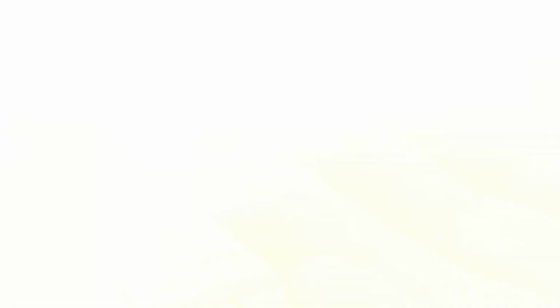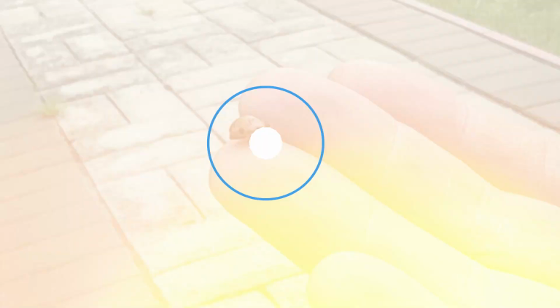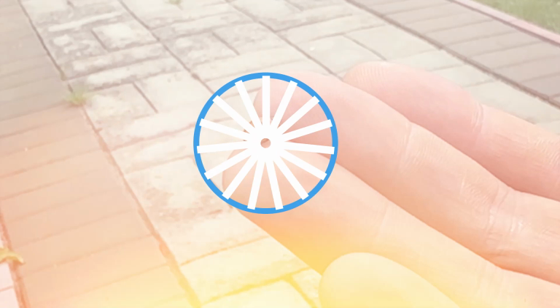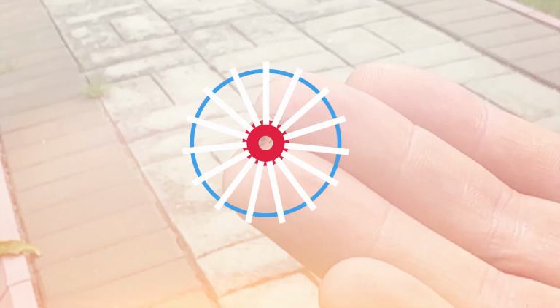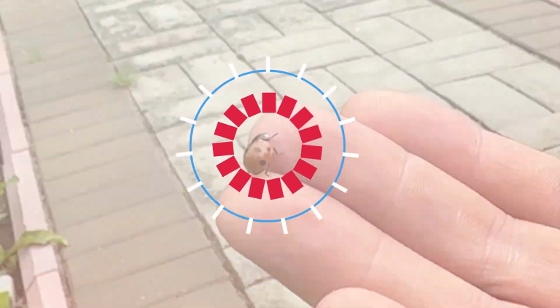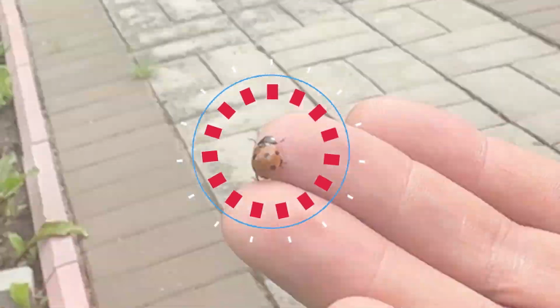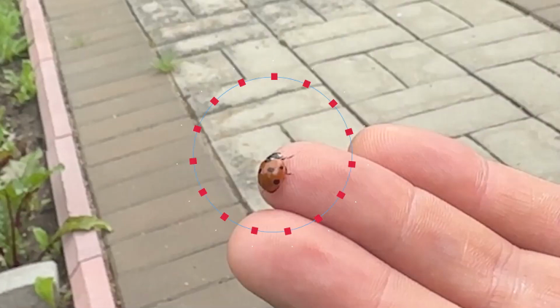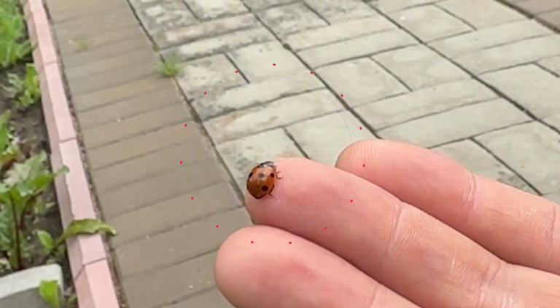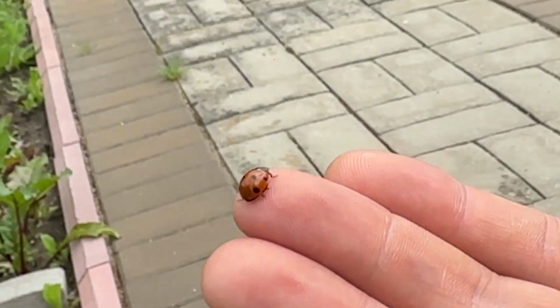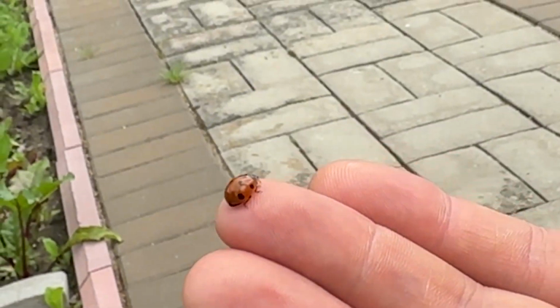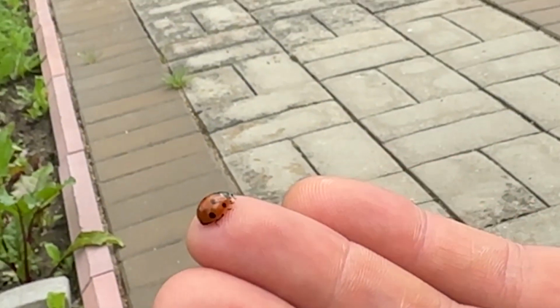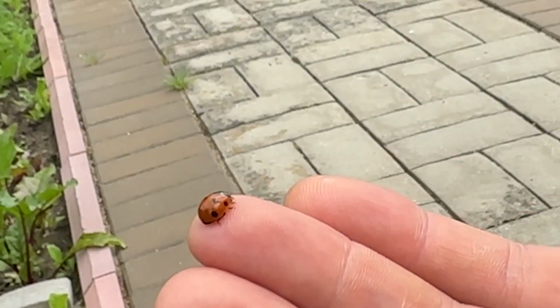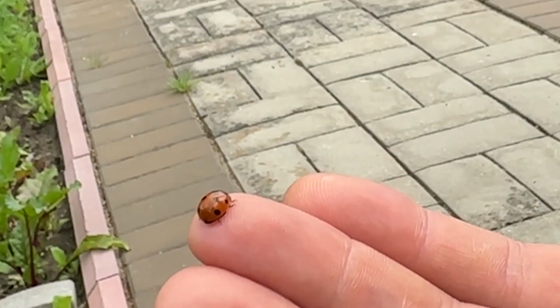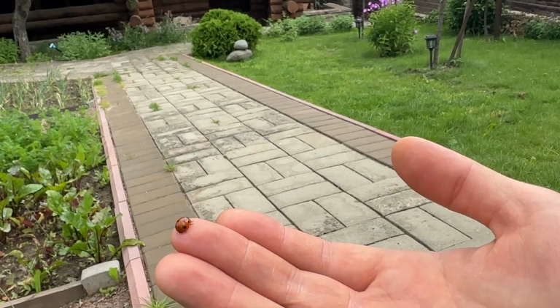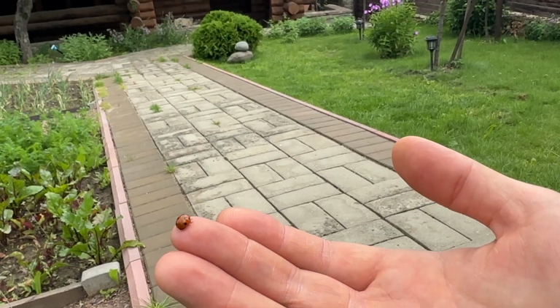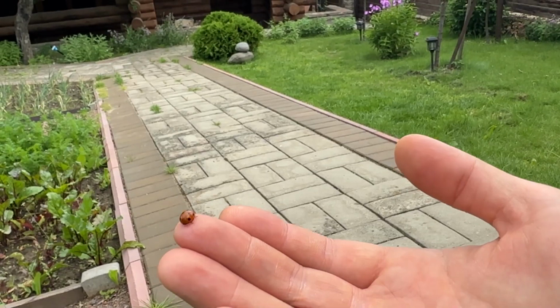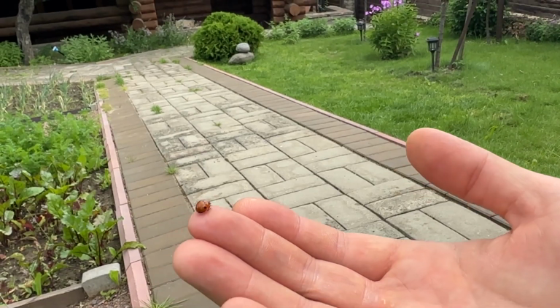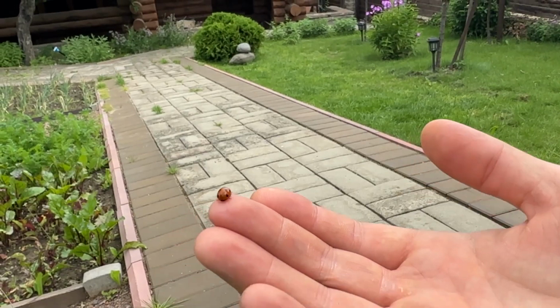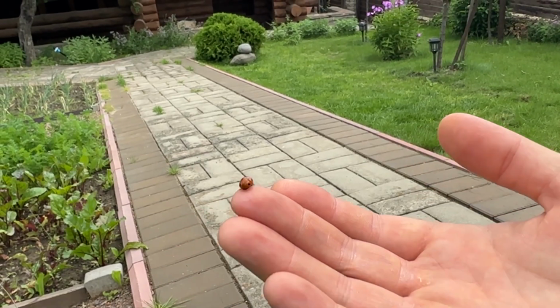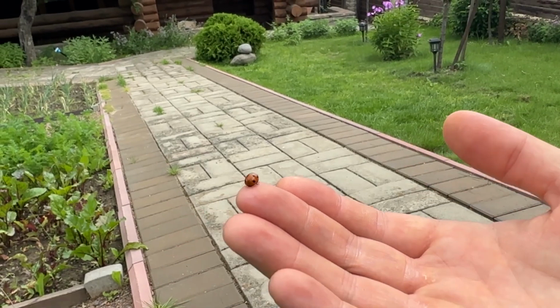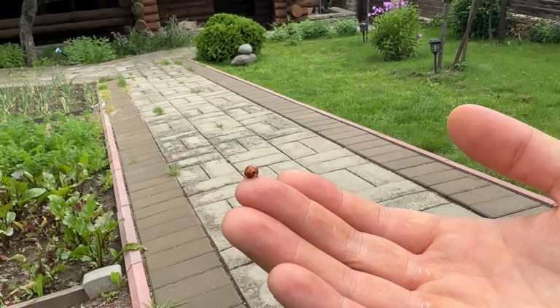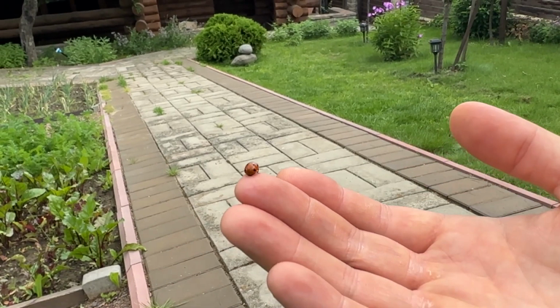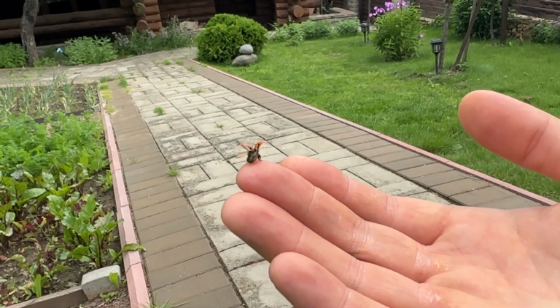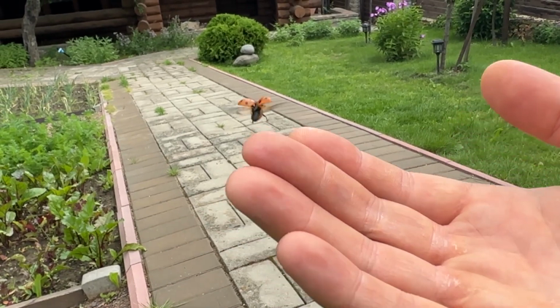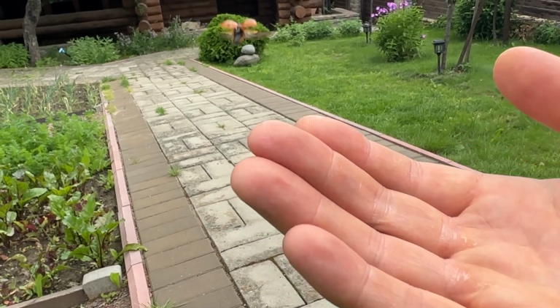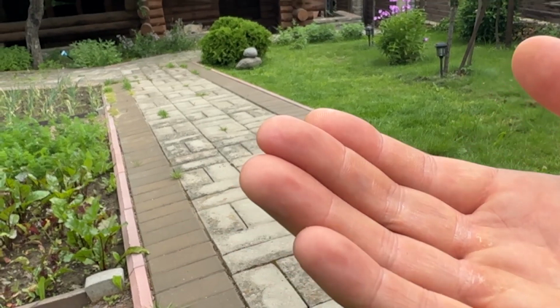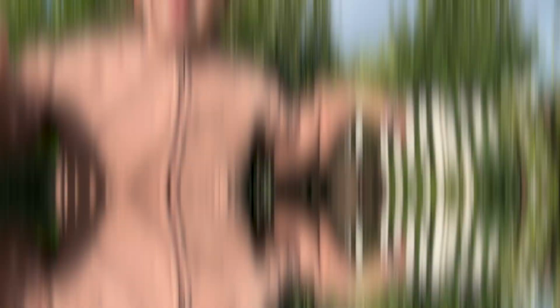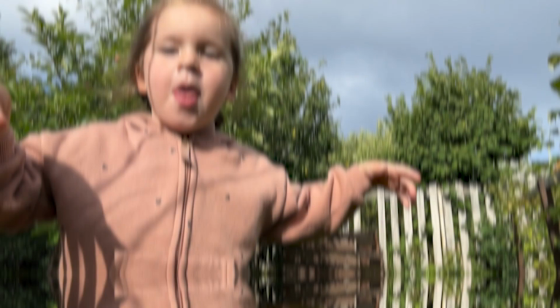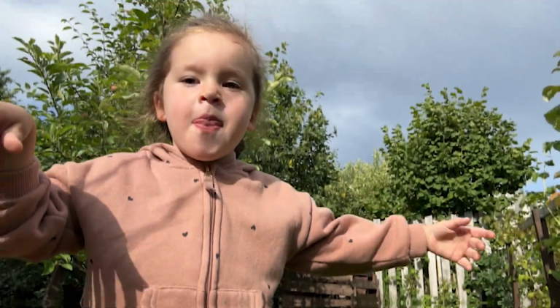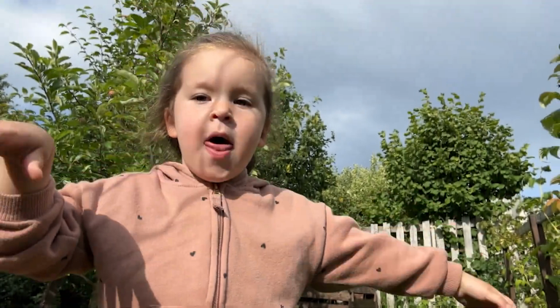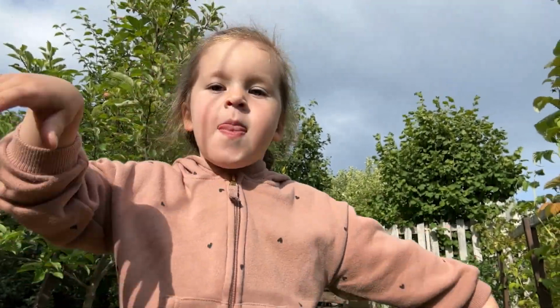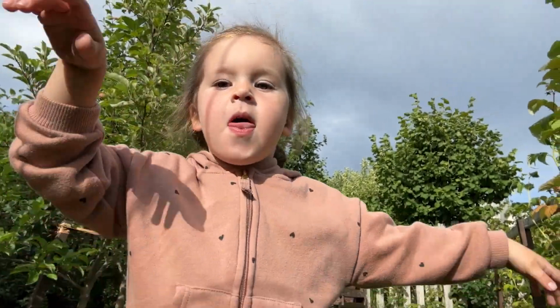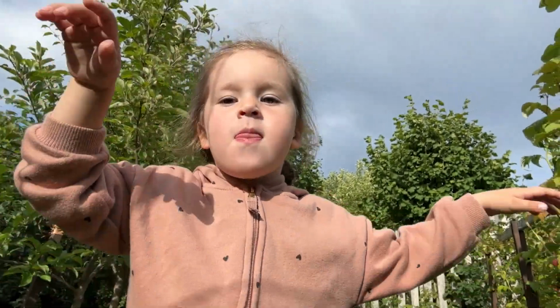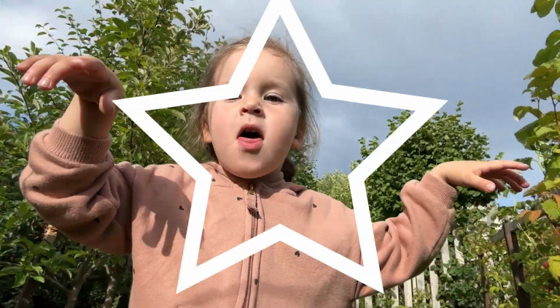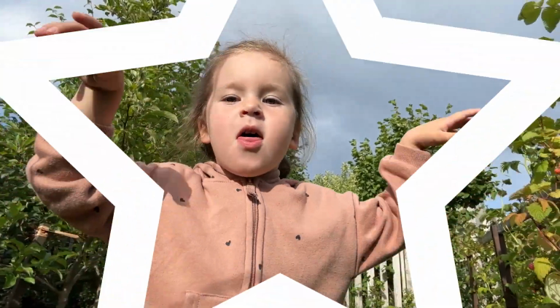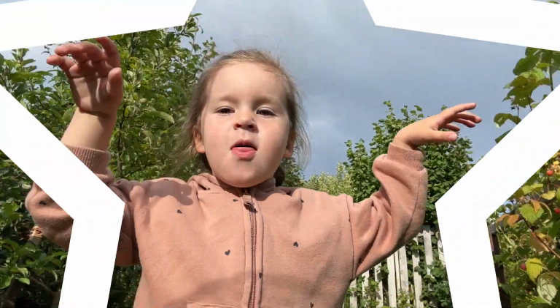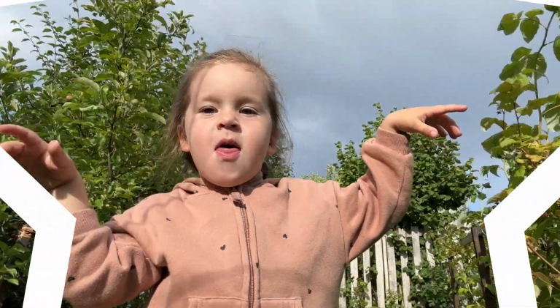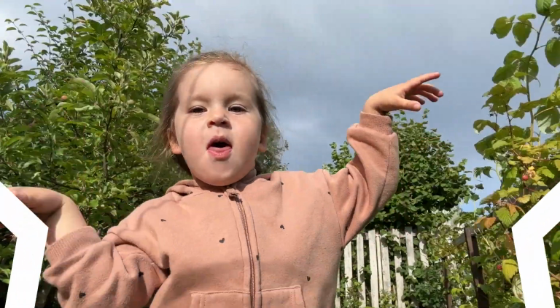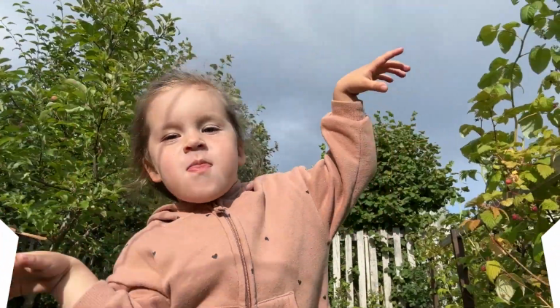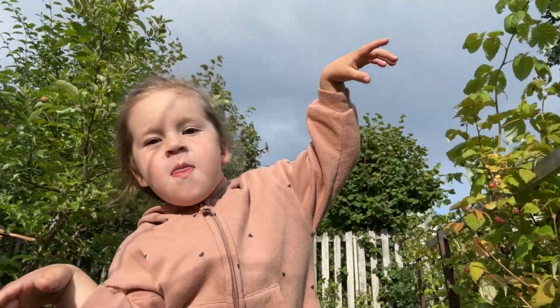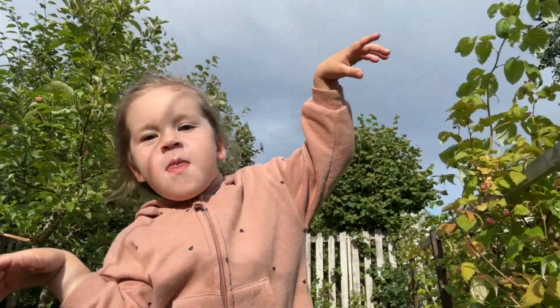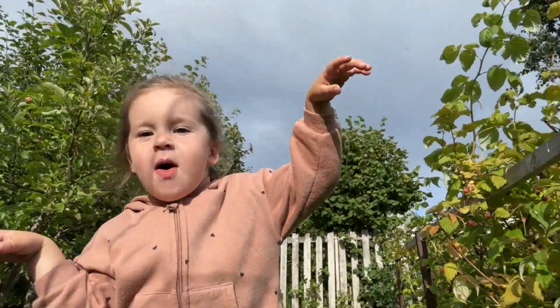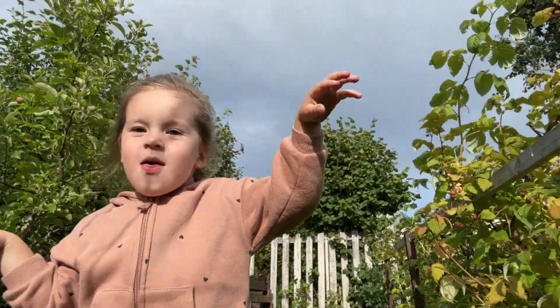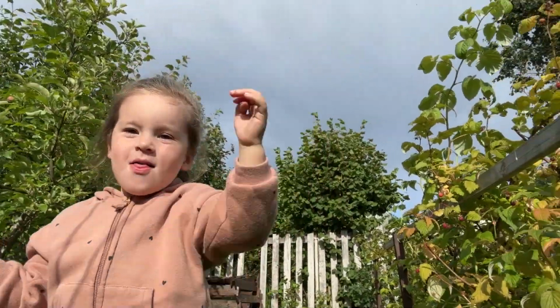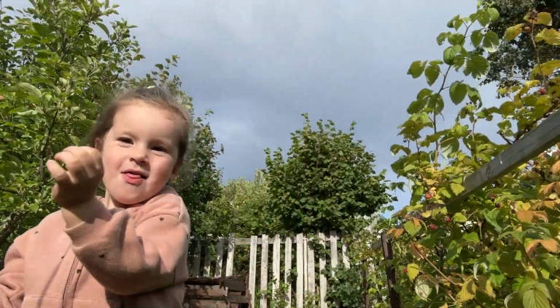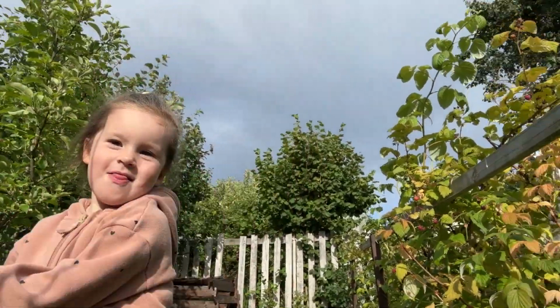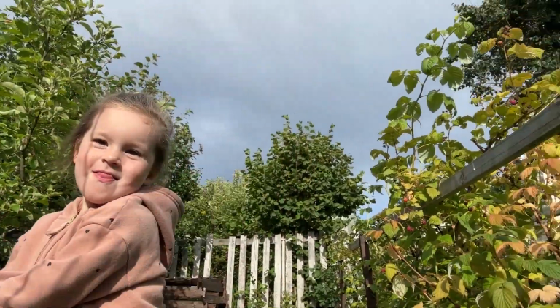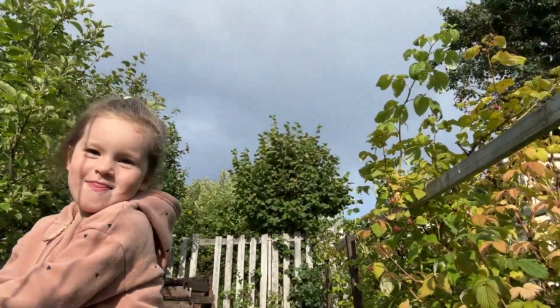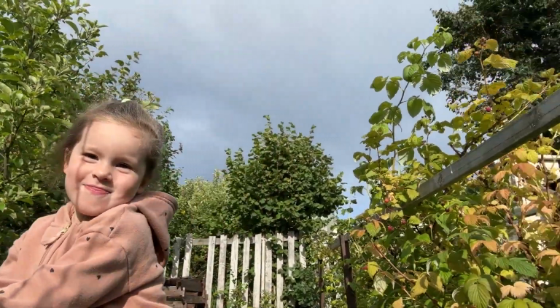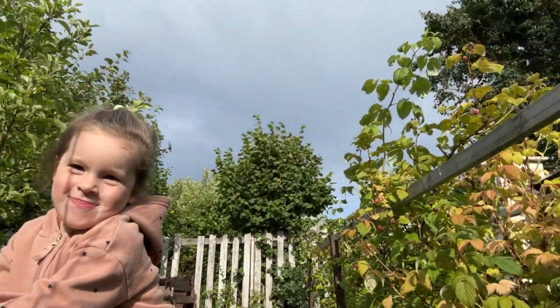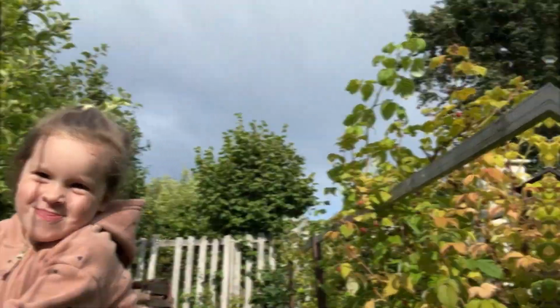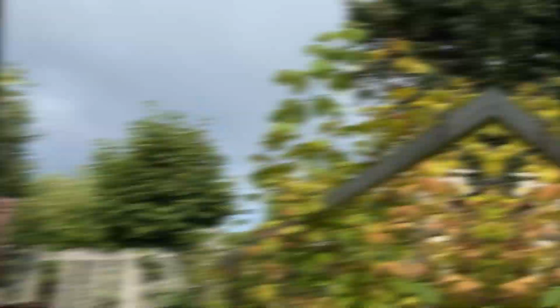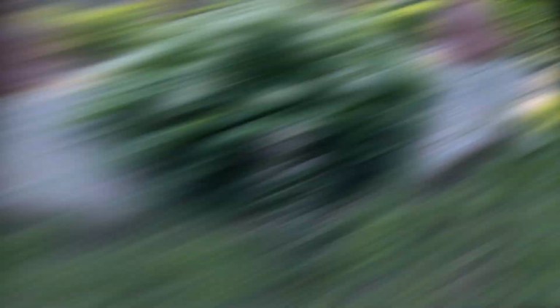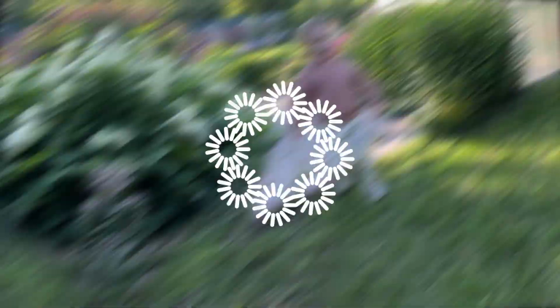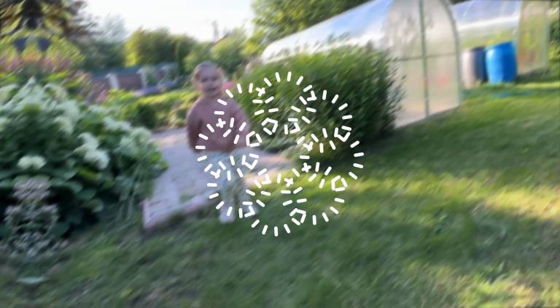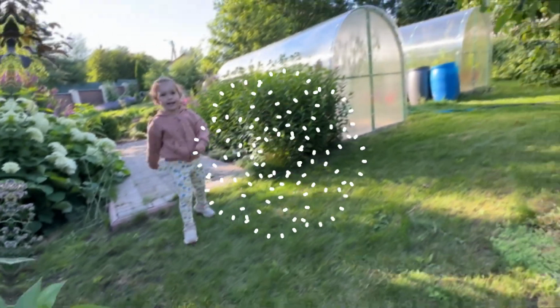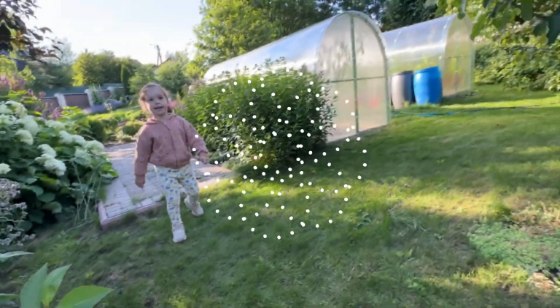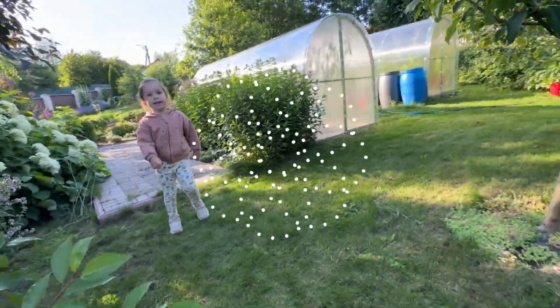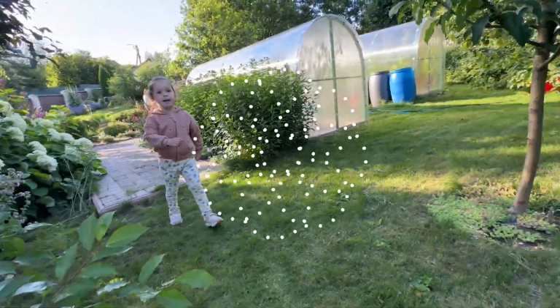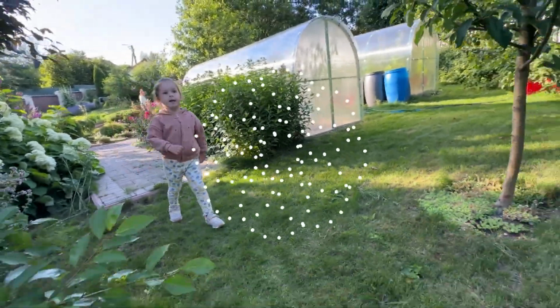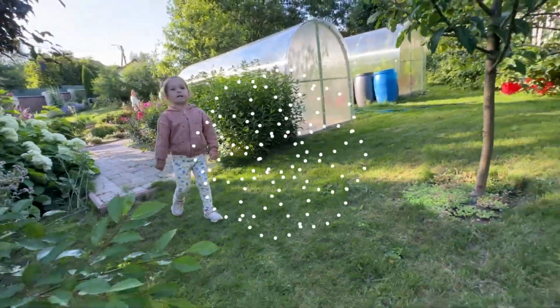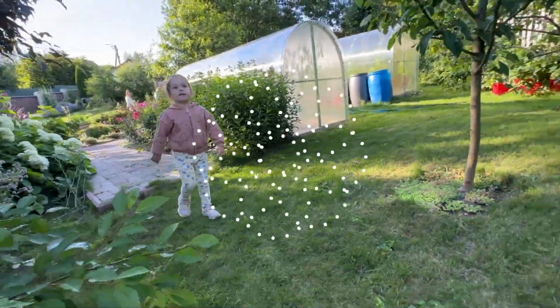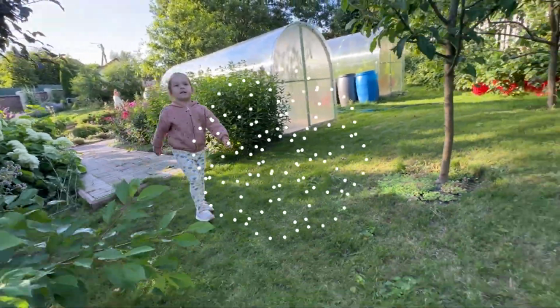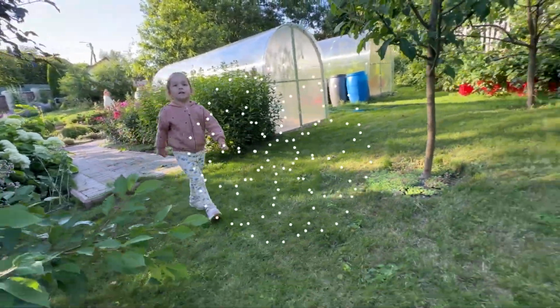Oh, it's a ladybug. Maya, look. She can fly.